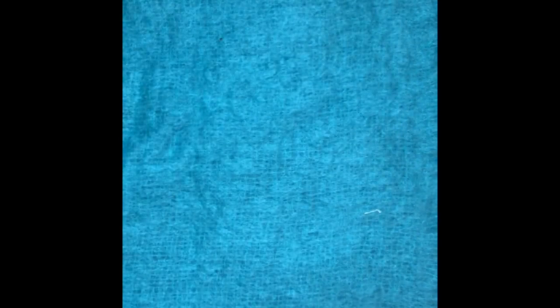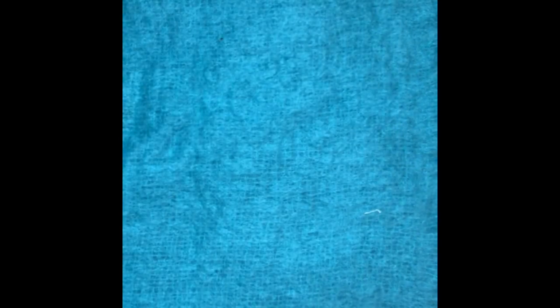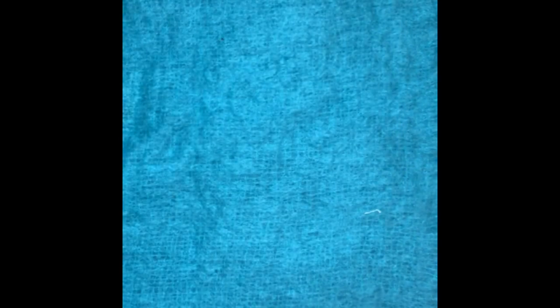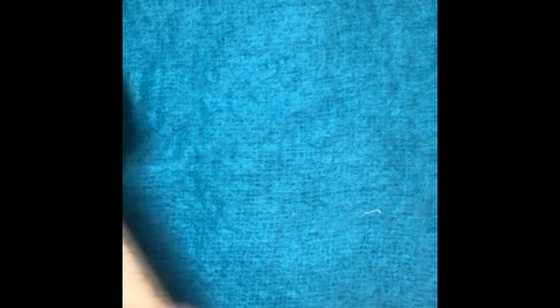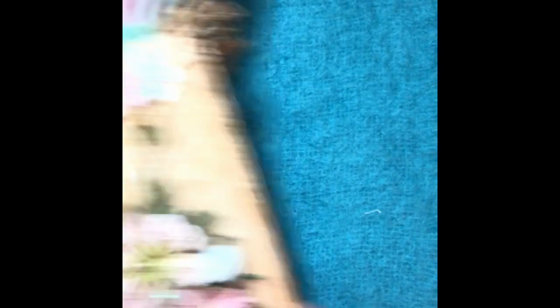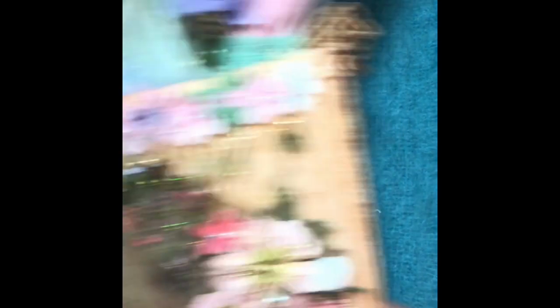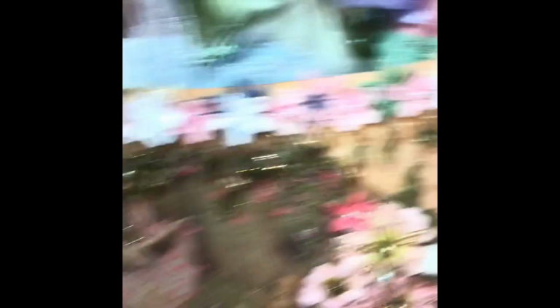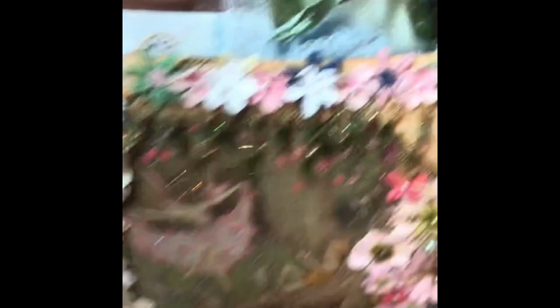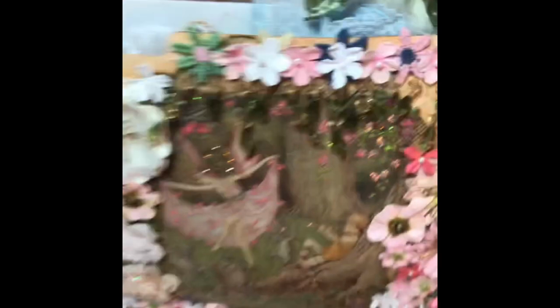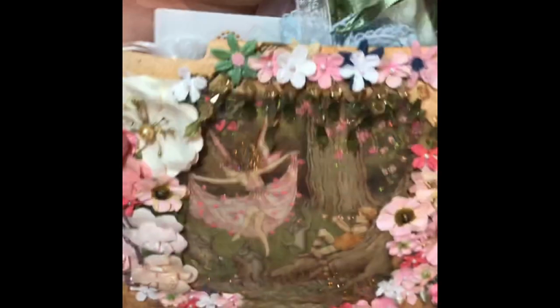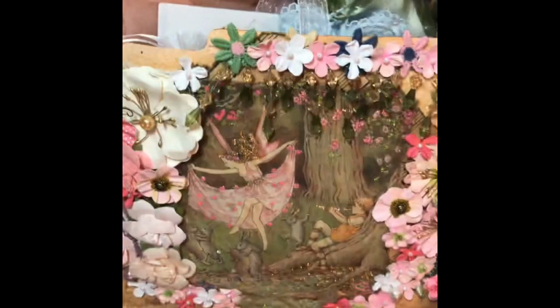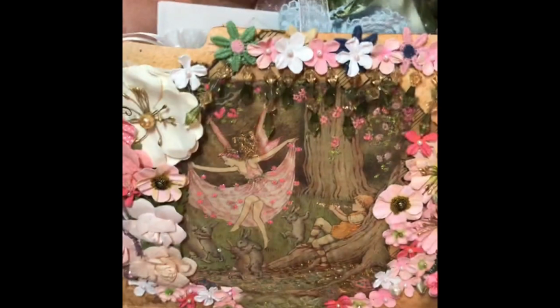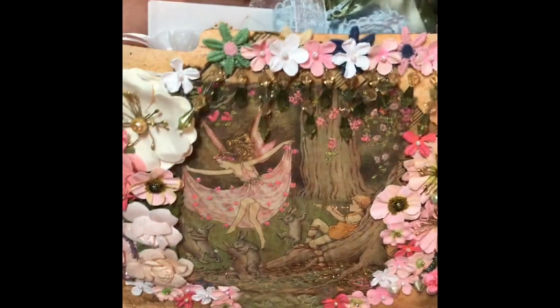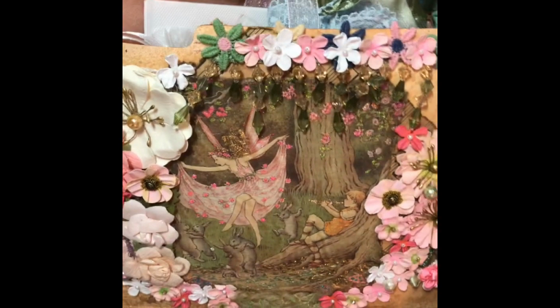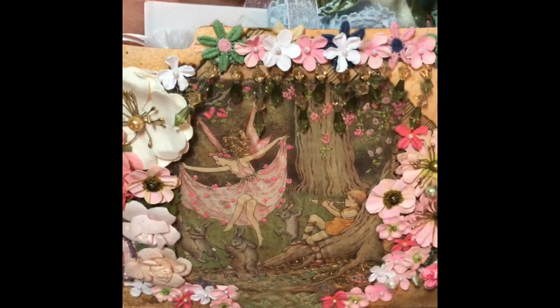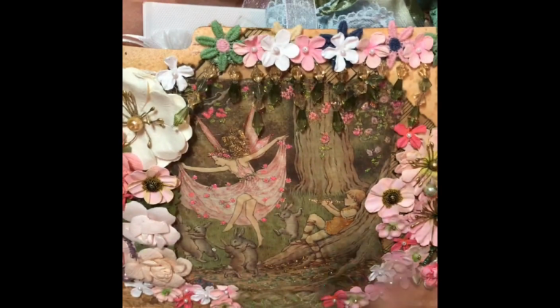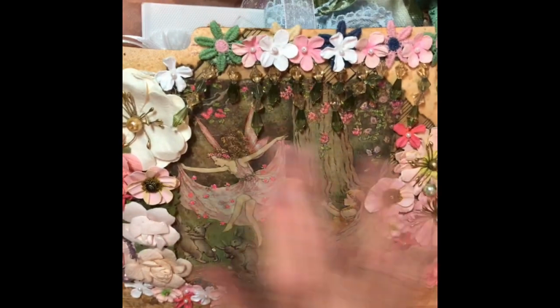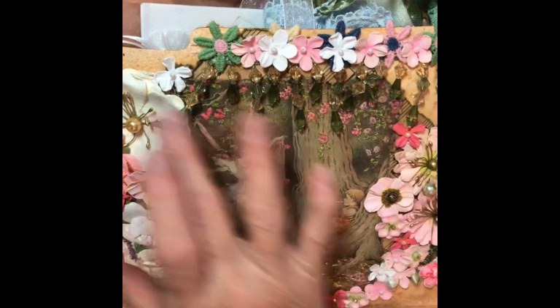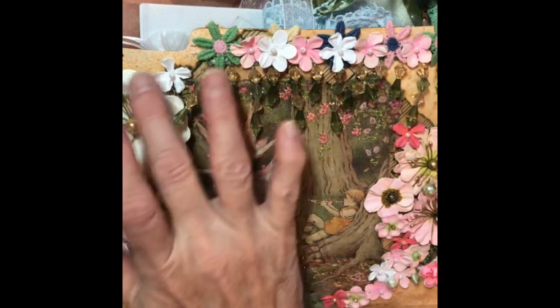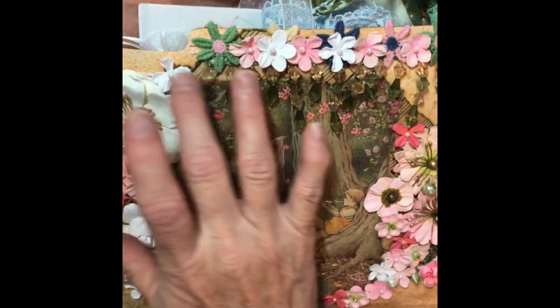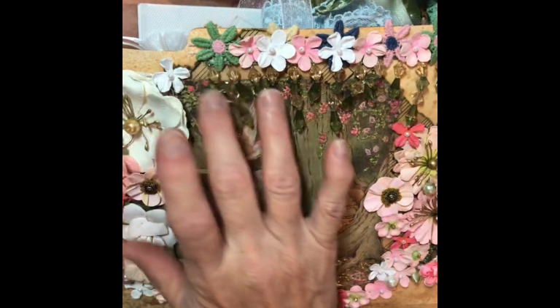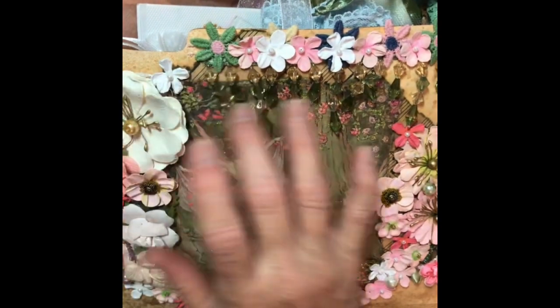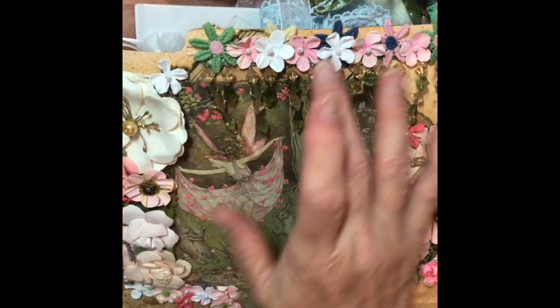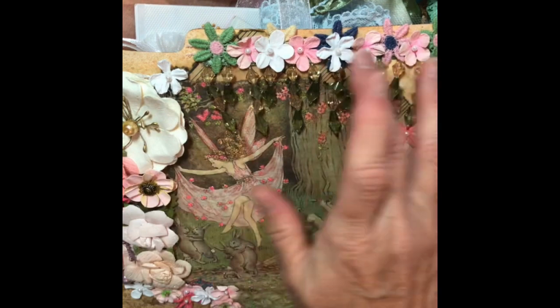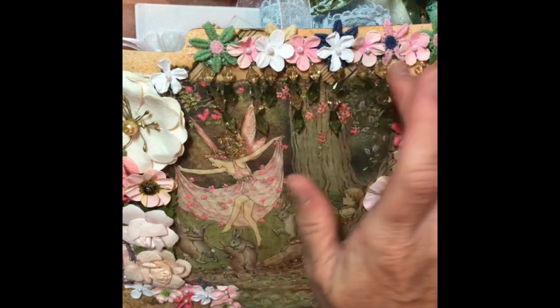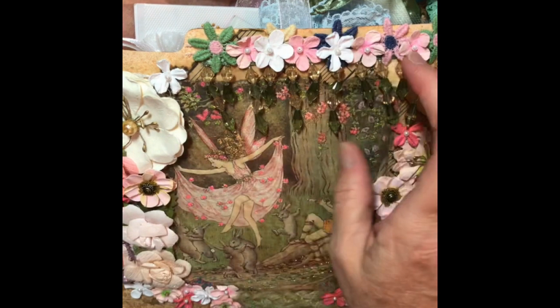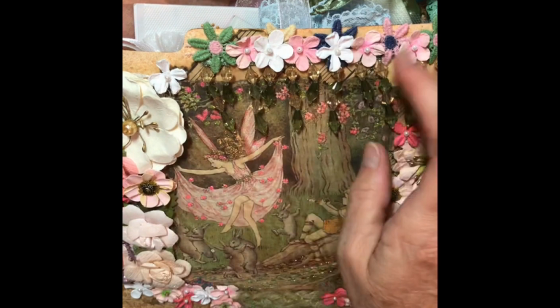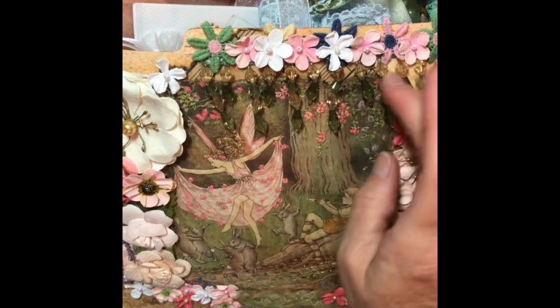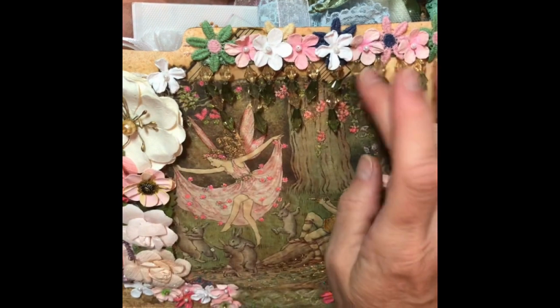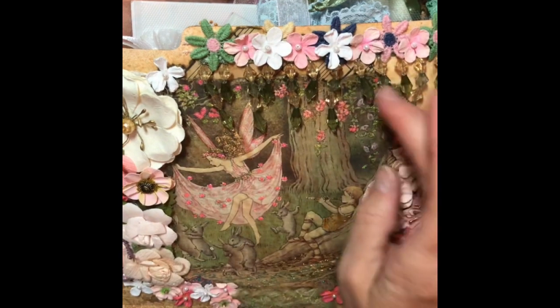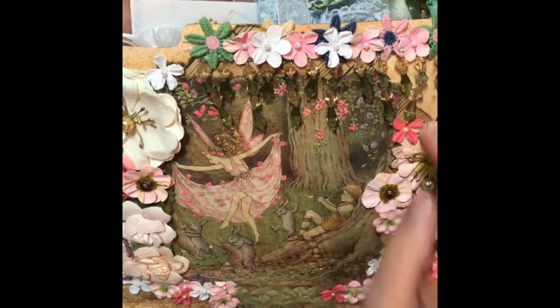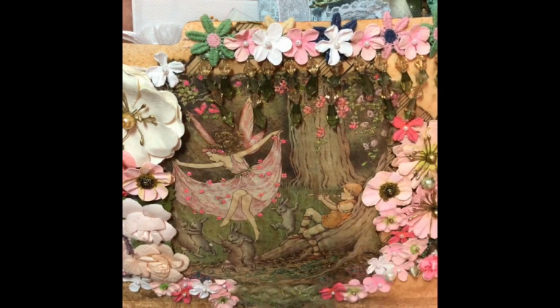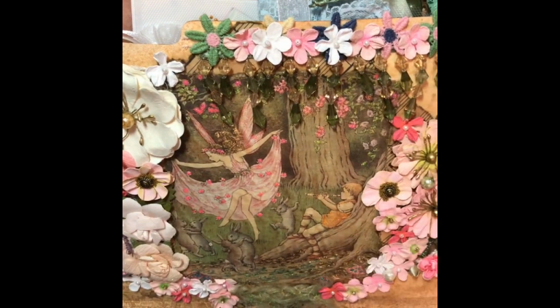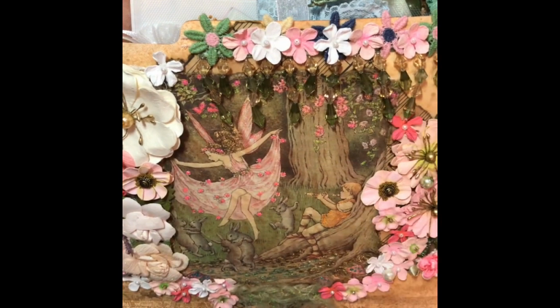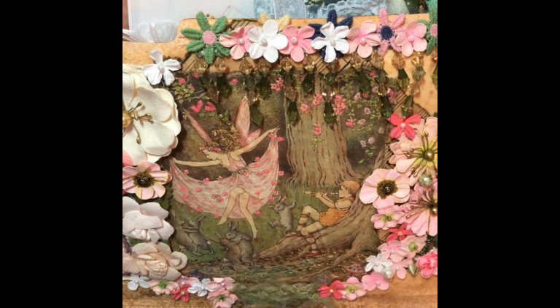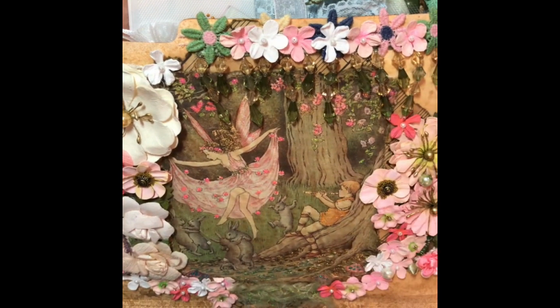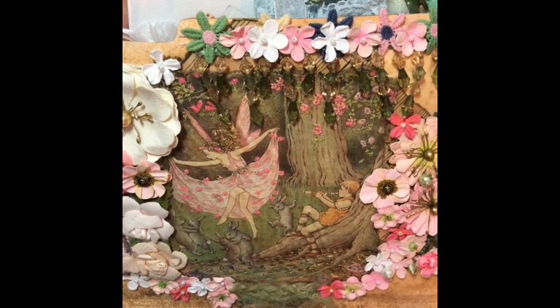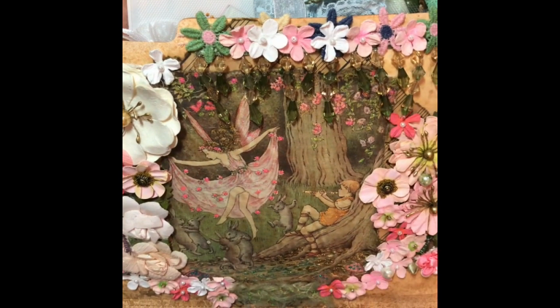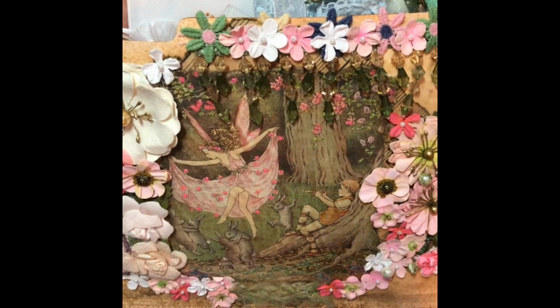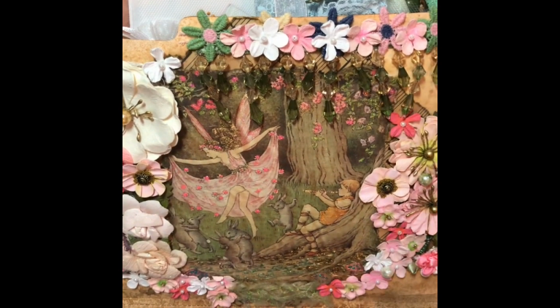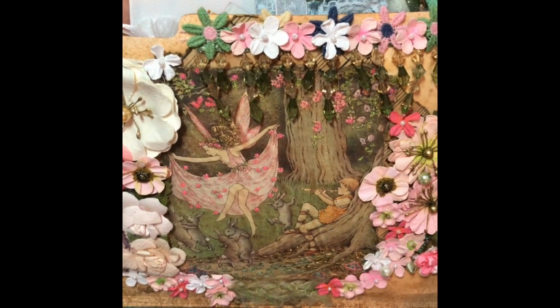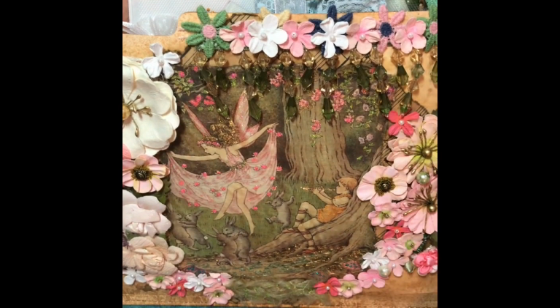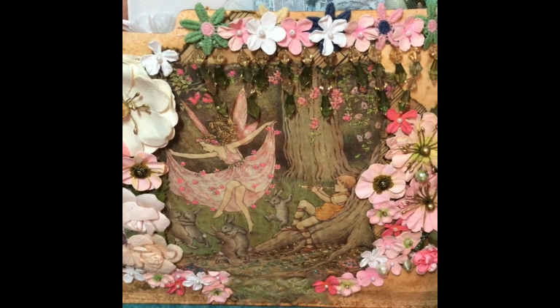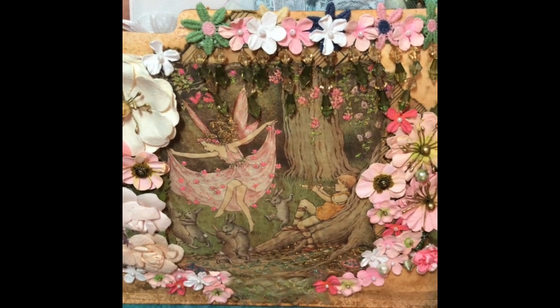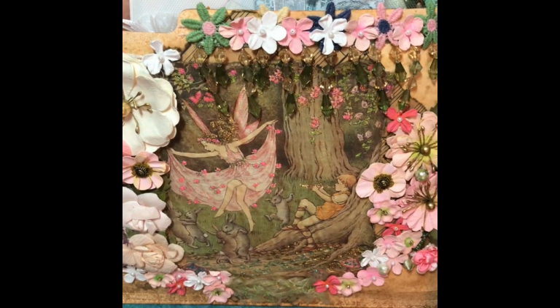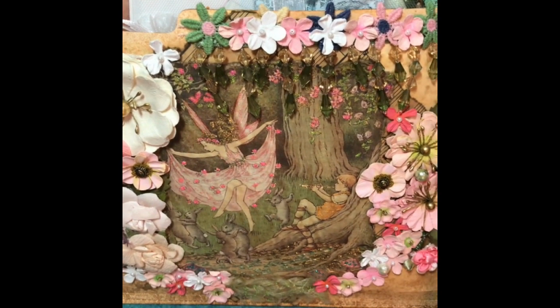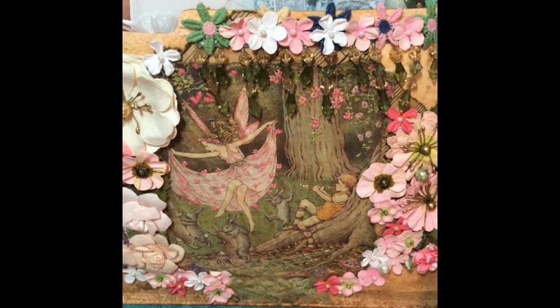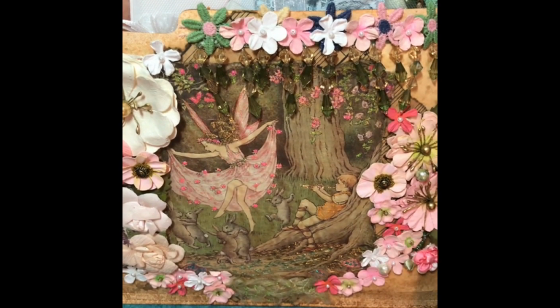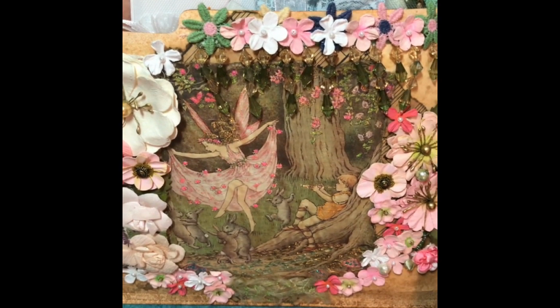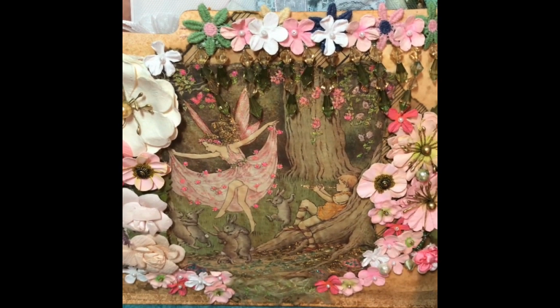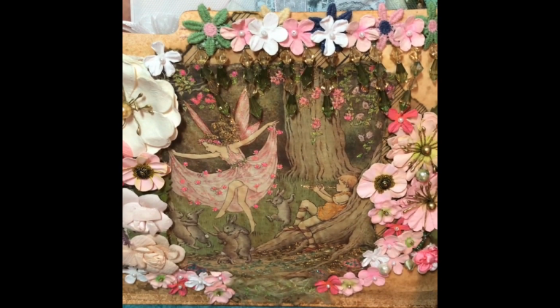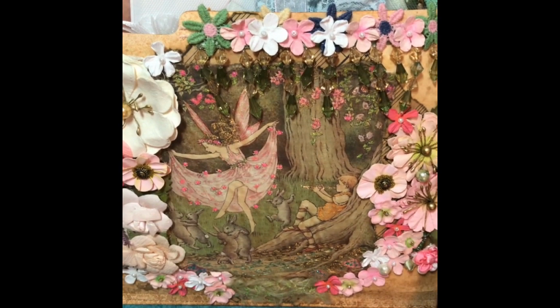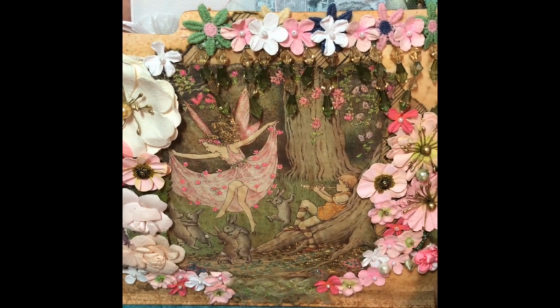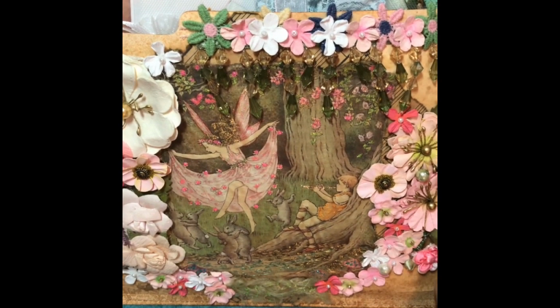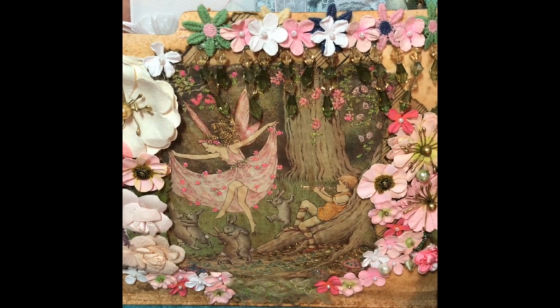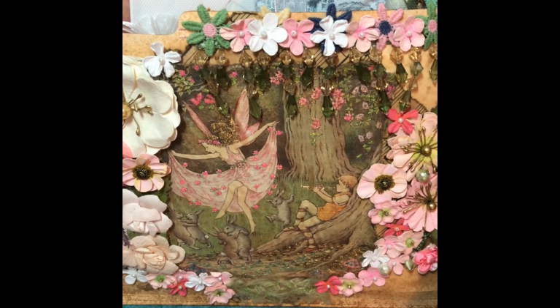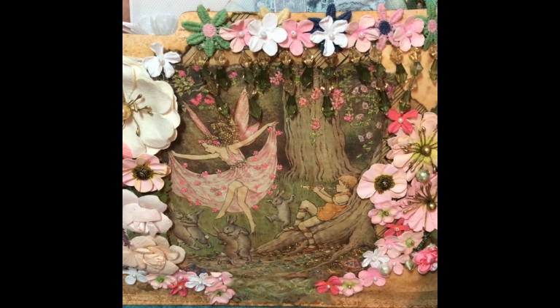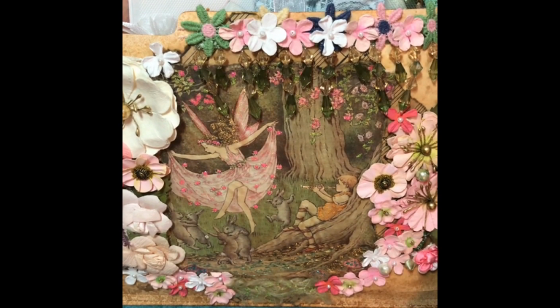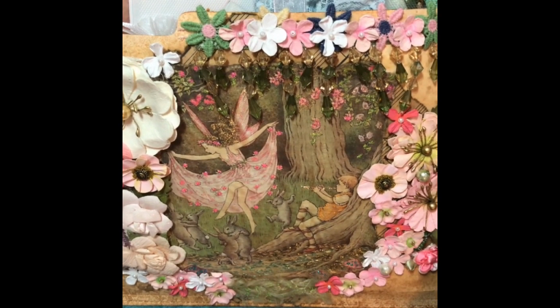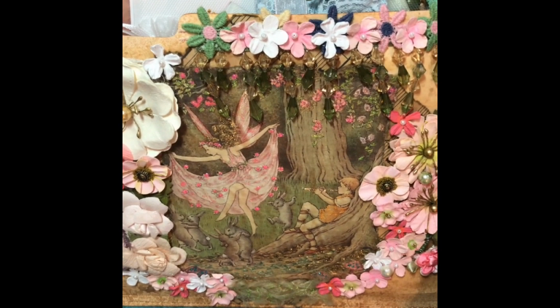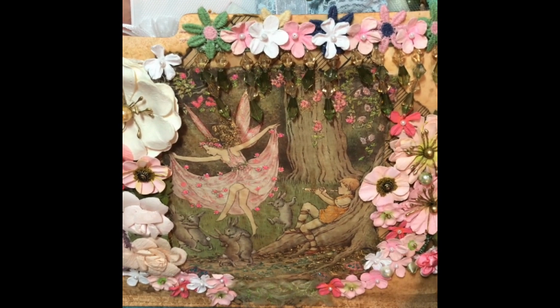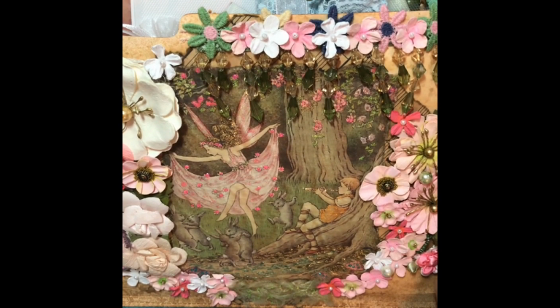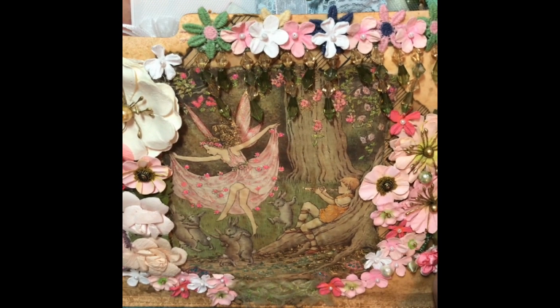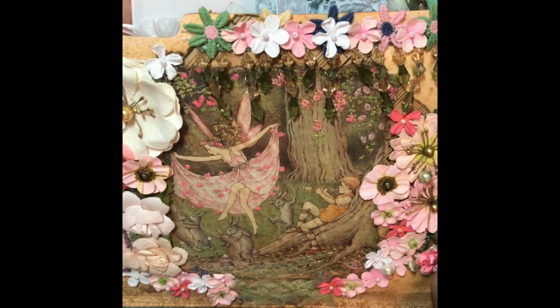I really love doing altered file folders, it's kind of one of my favorite things to do — file folders — and I love to do altered boxes.